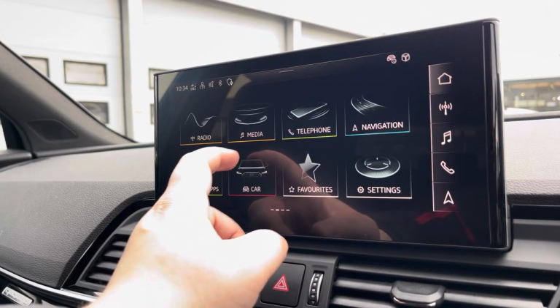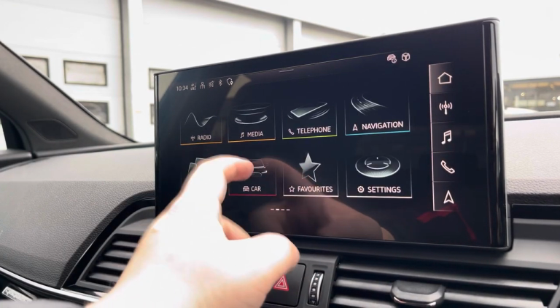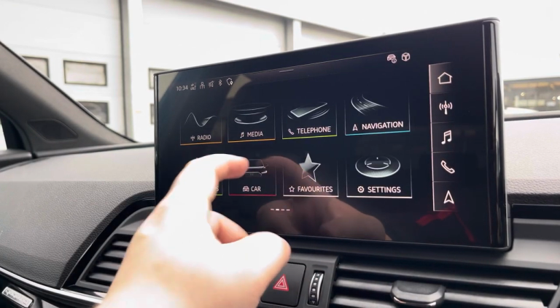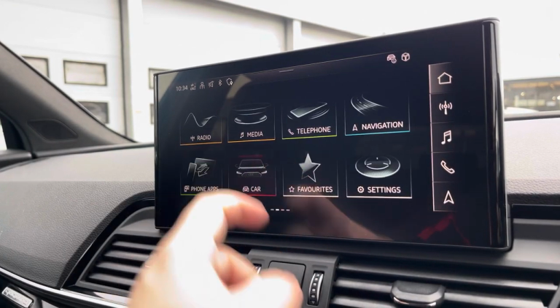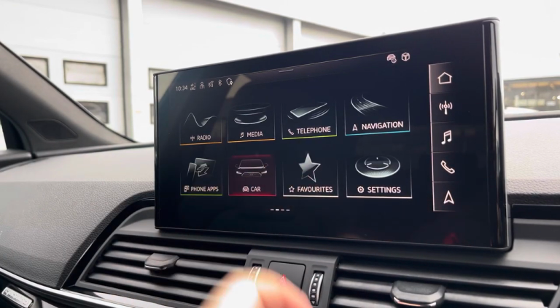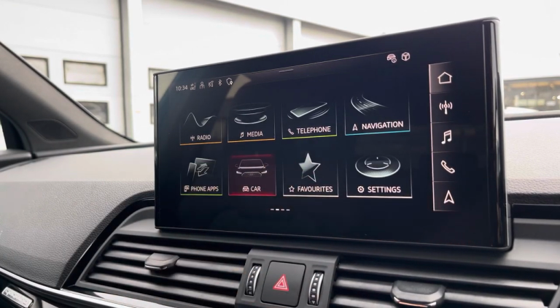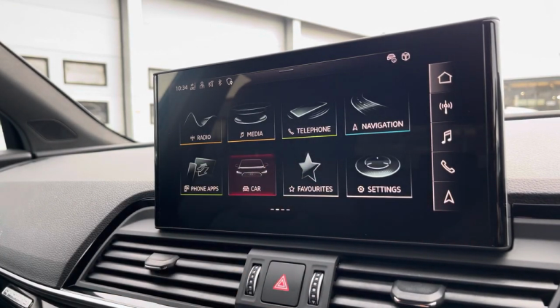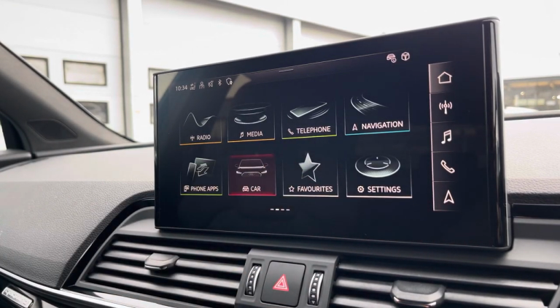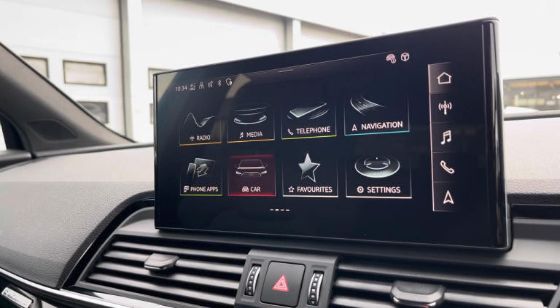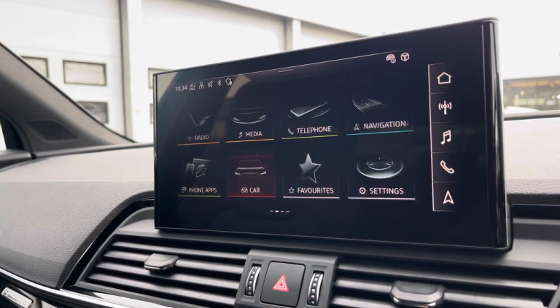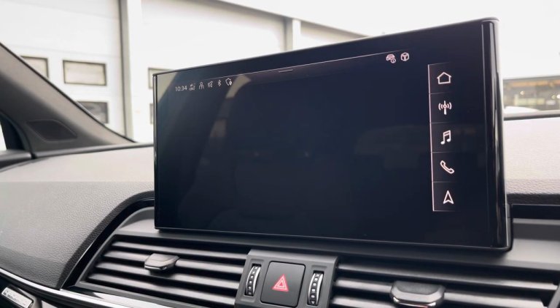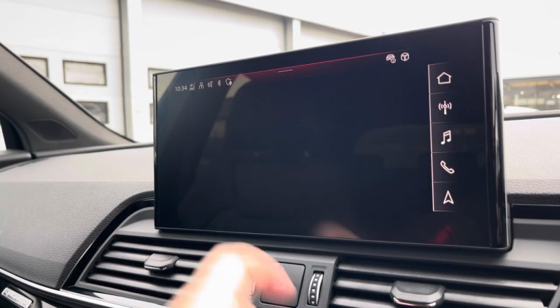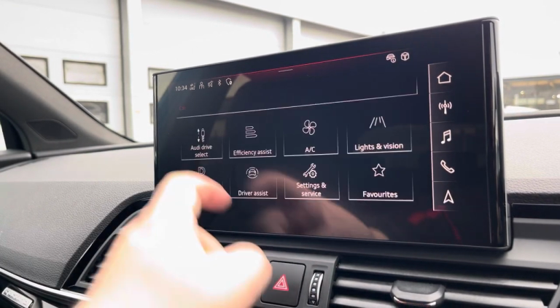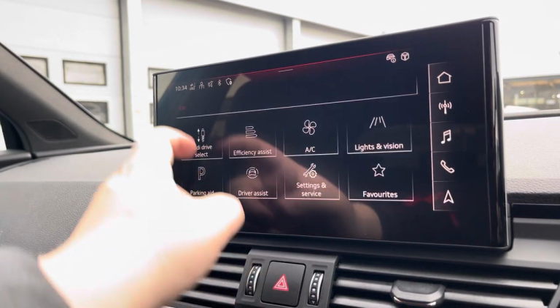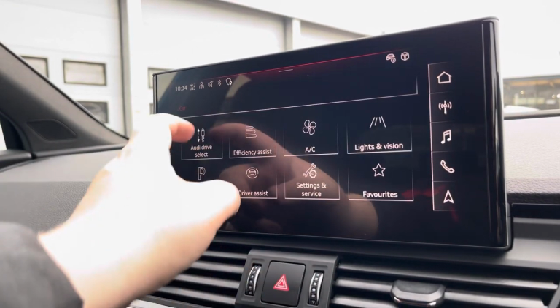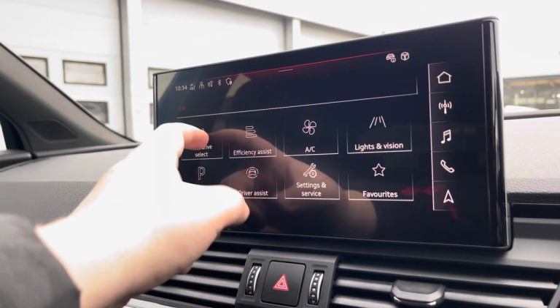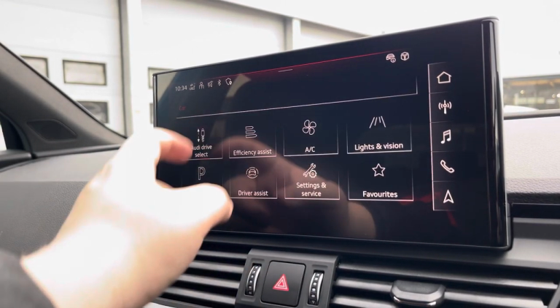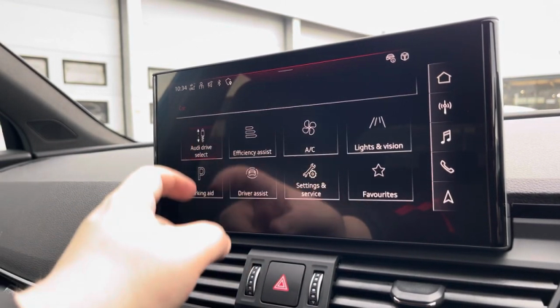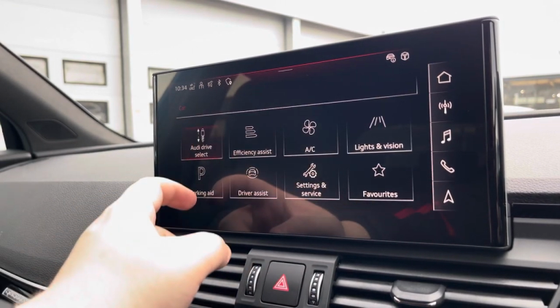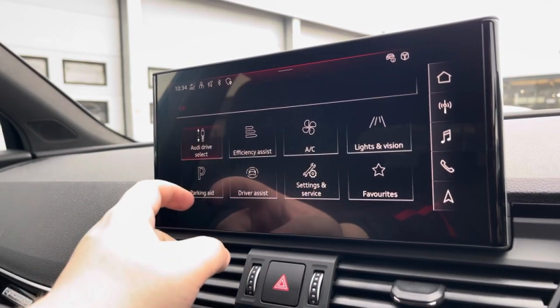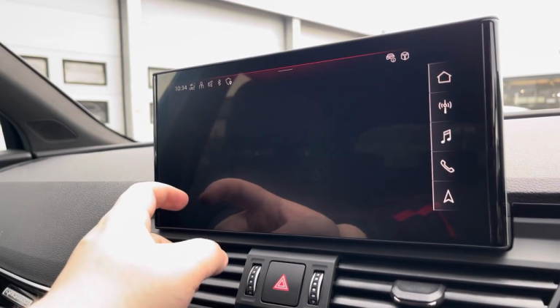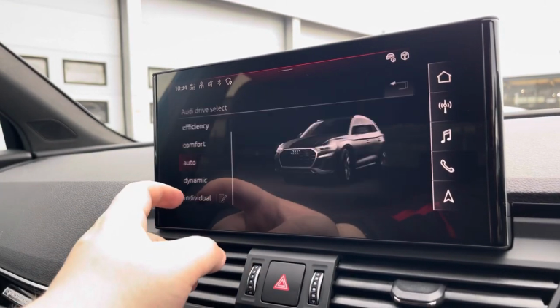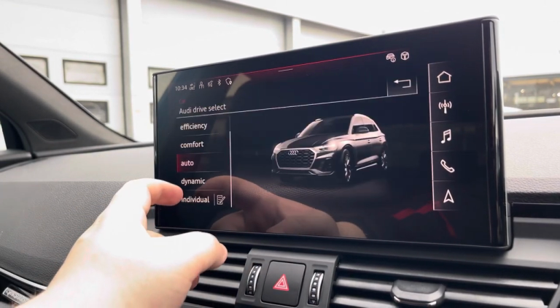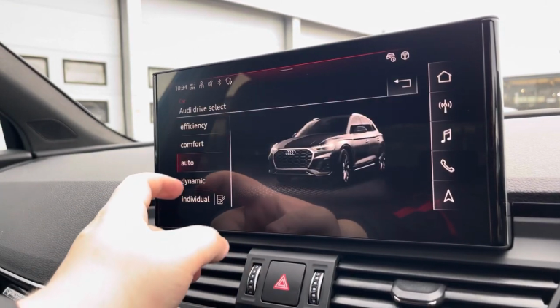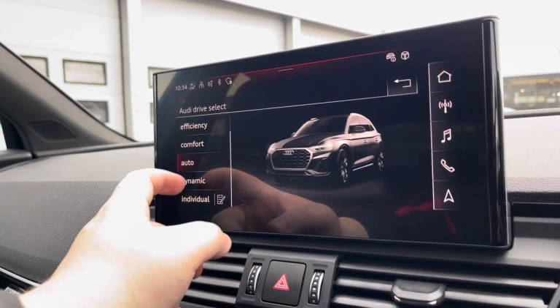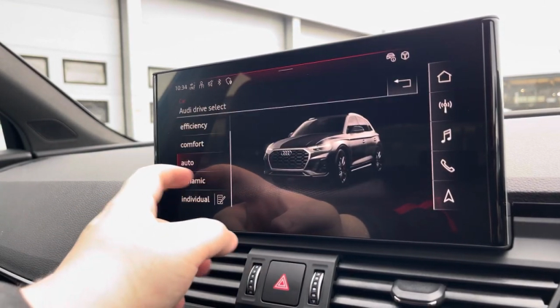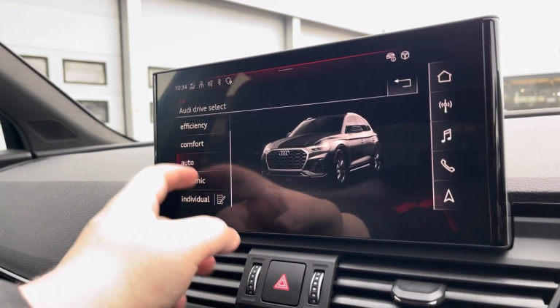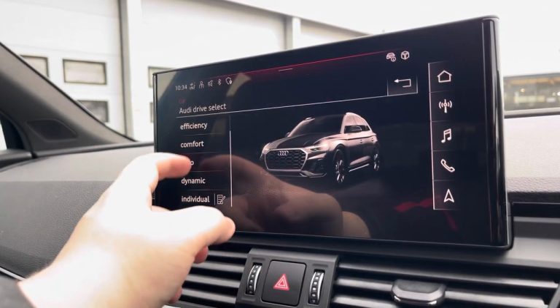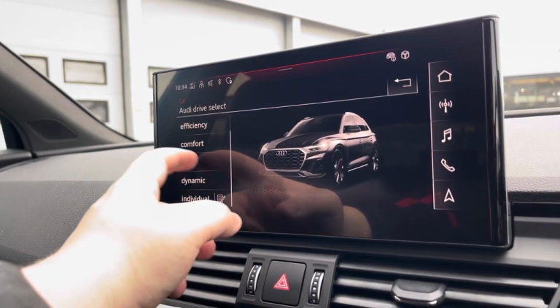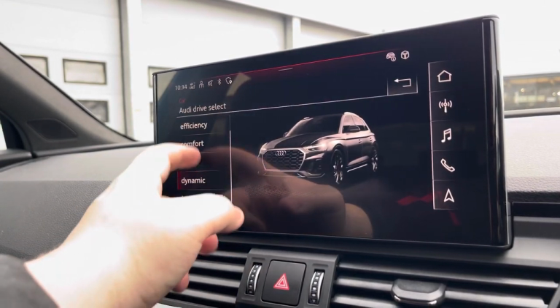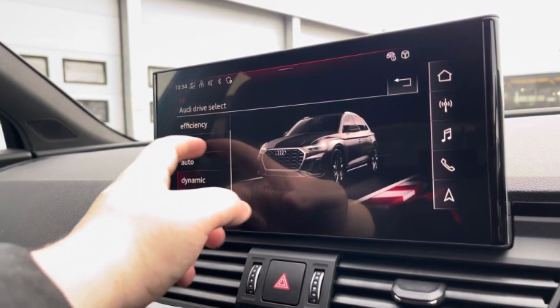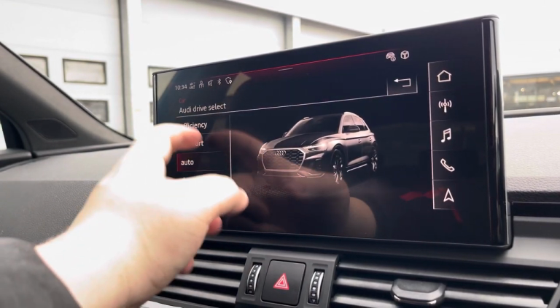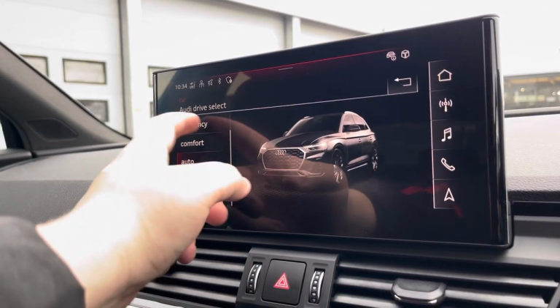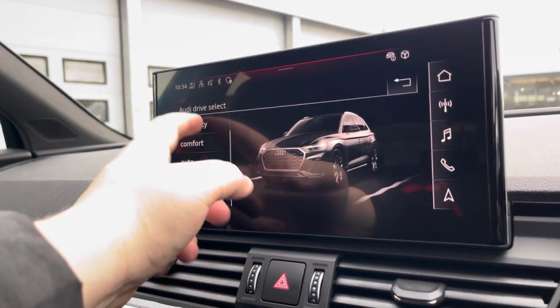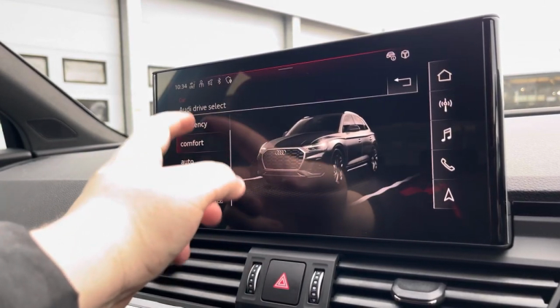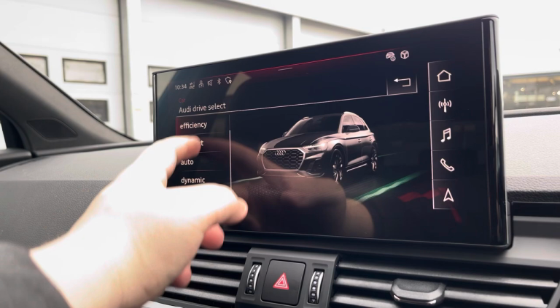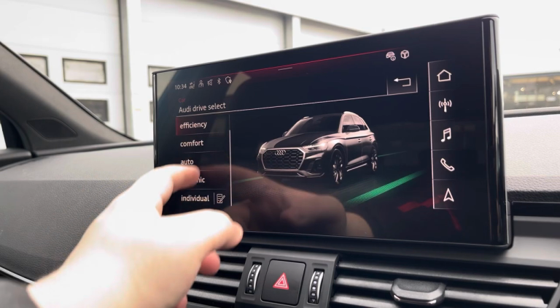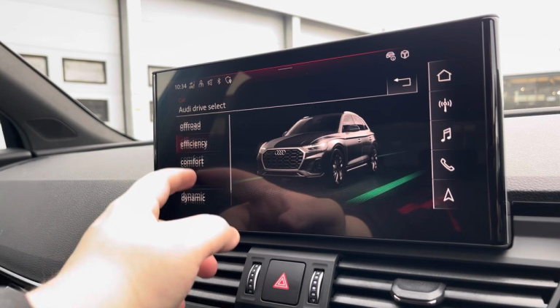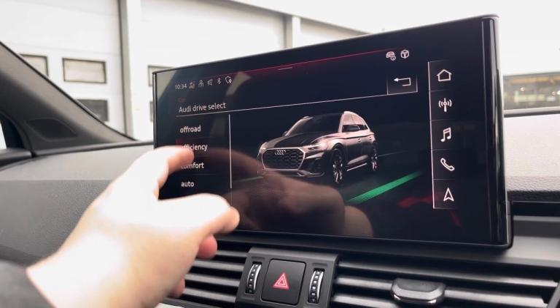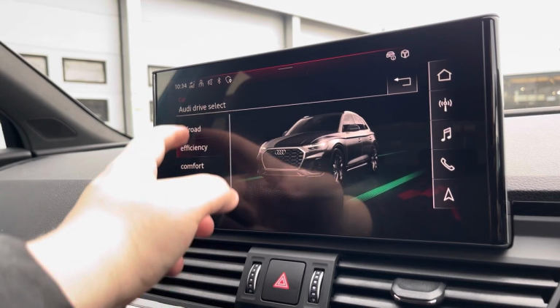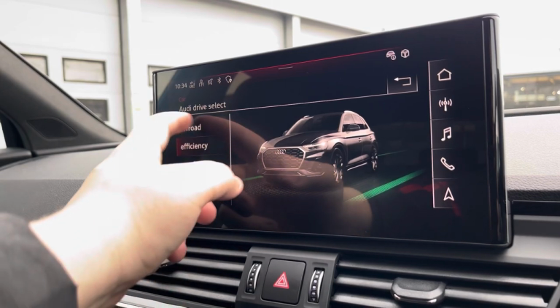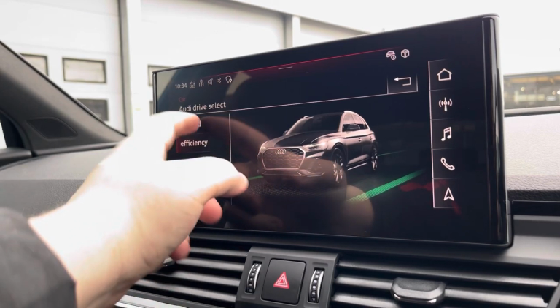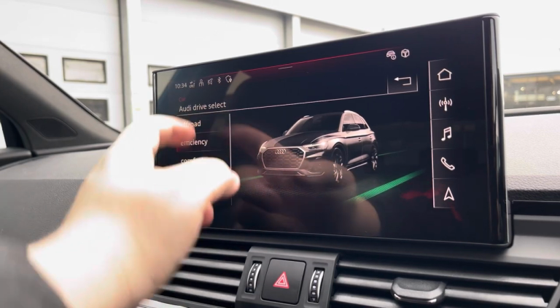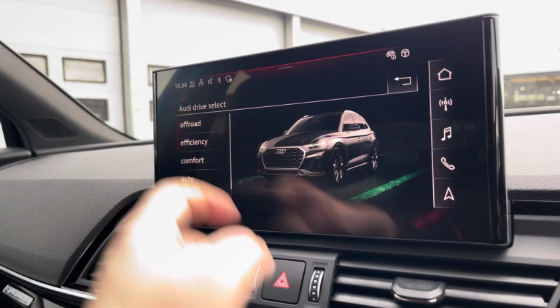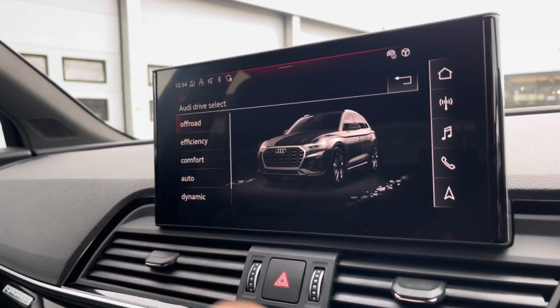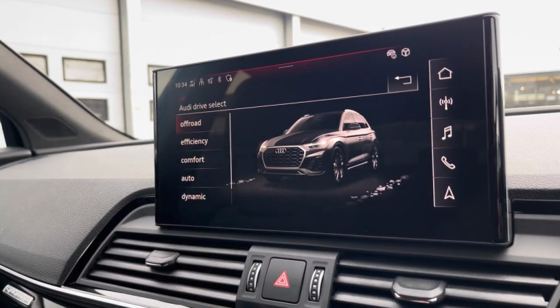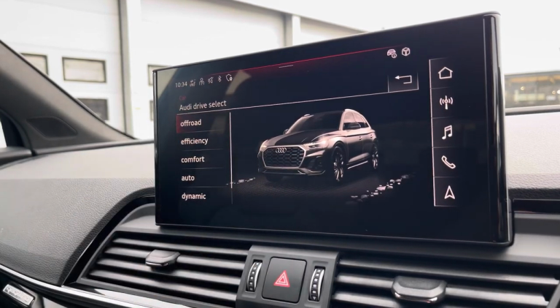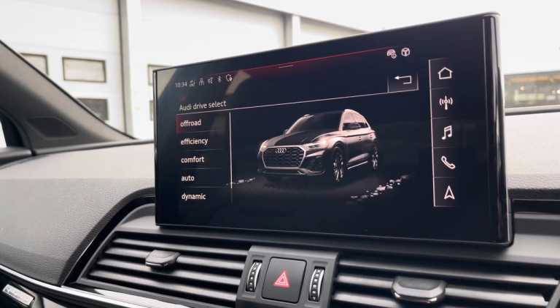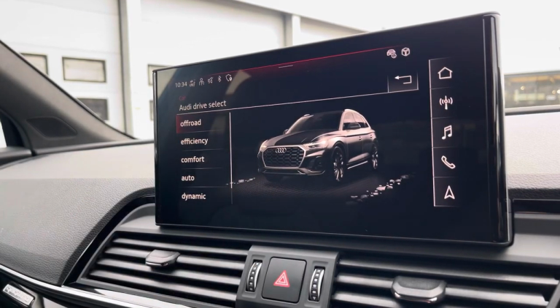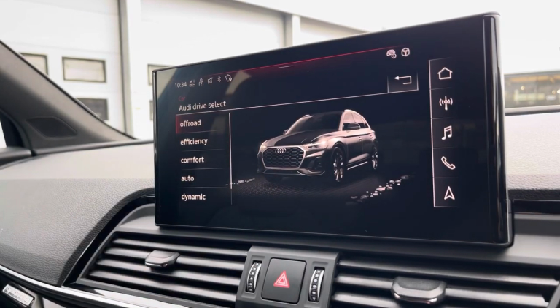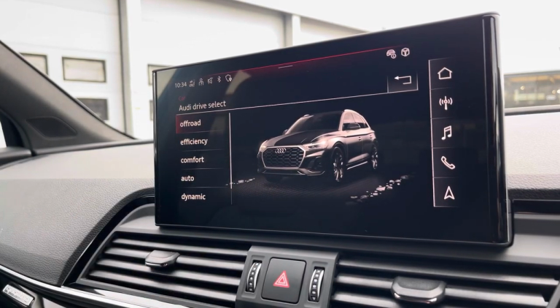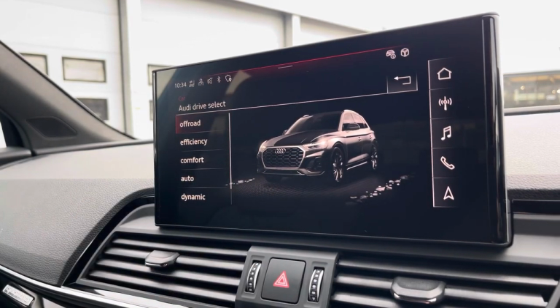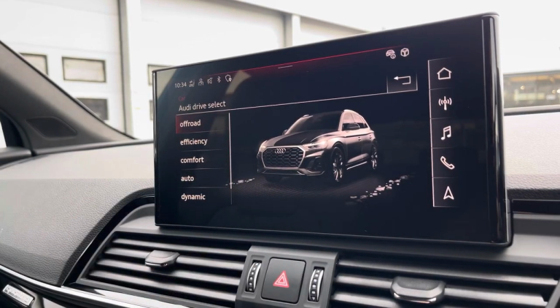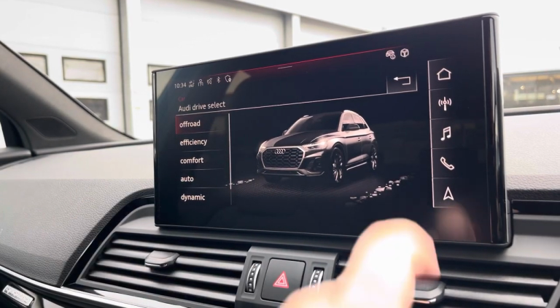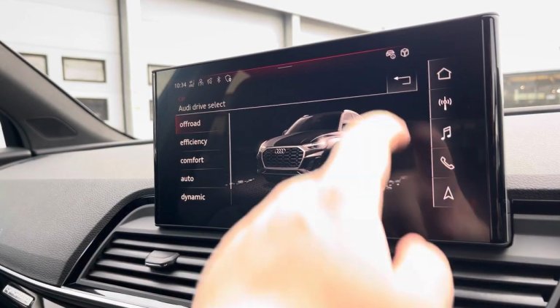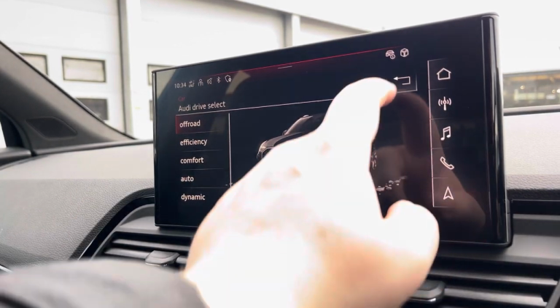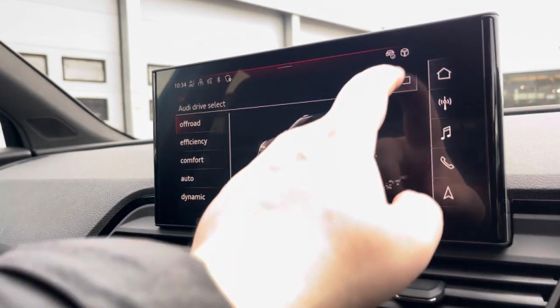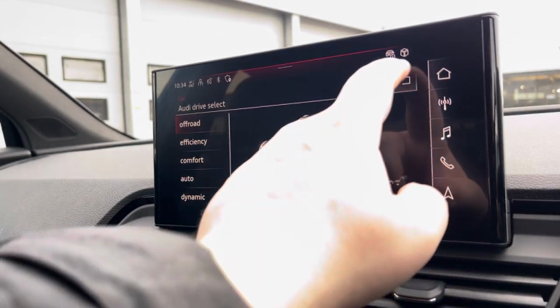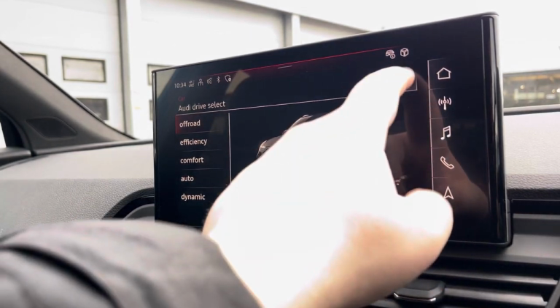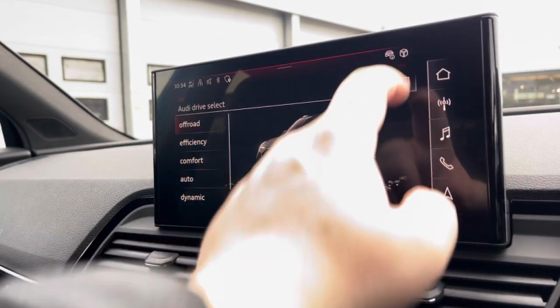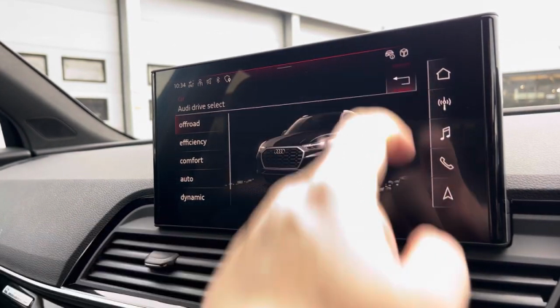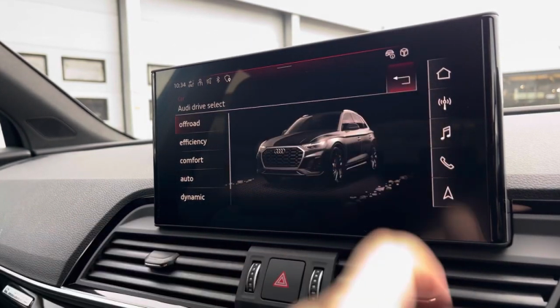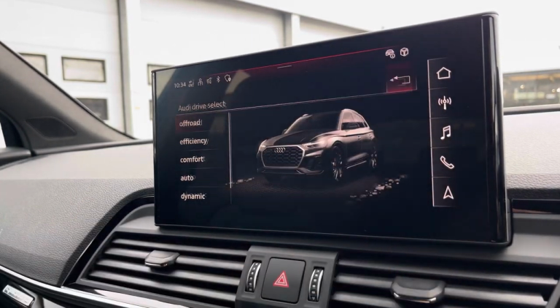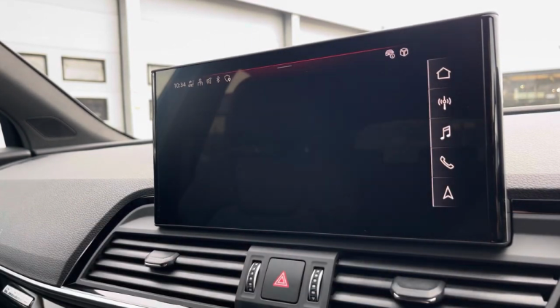Another great feature is Audi Drive Select, where you can choose your preferred drive mode for any journey, between Dynamic, Auto, Comfort, Efficiency, or Off-Road.